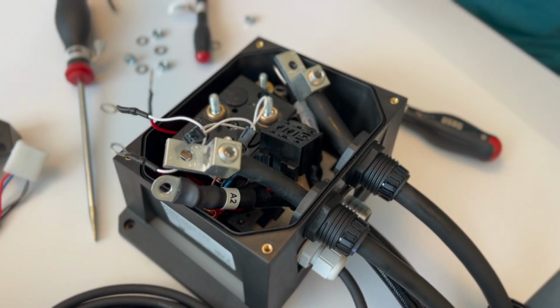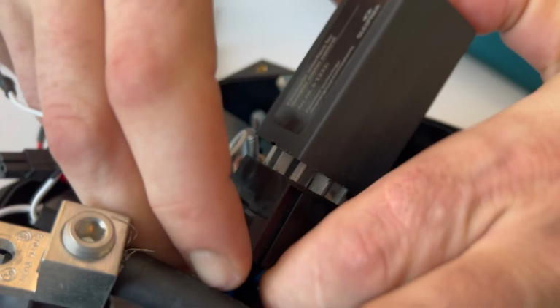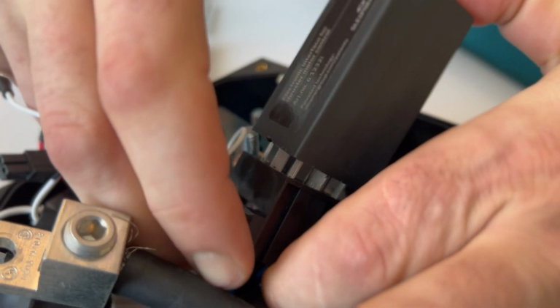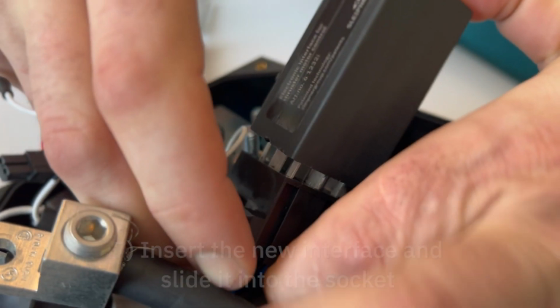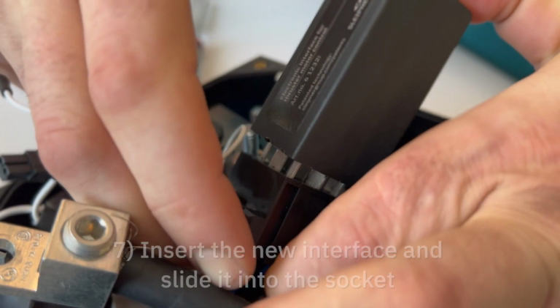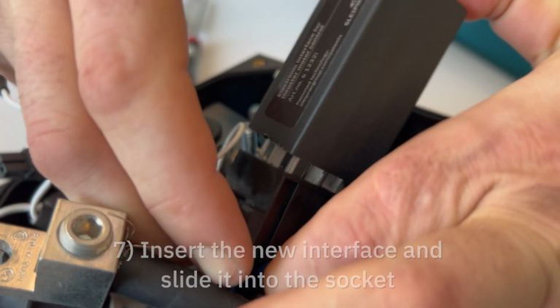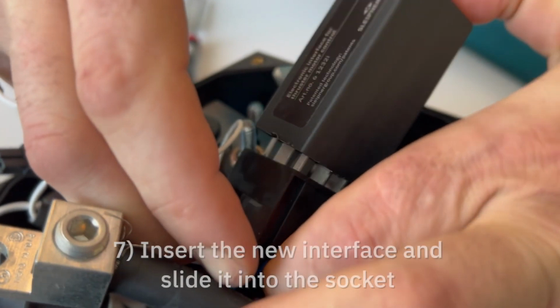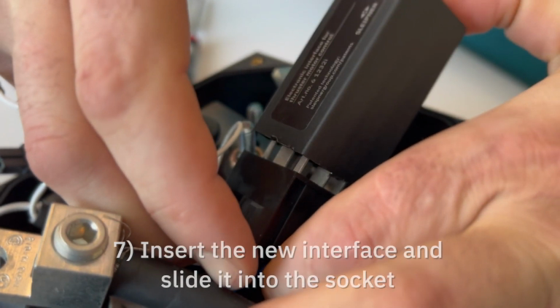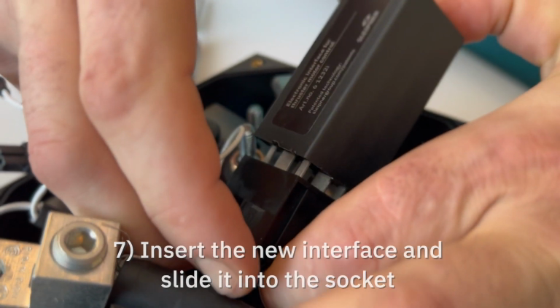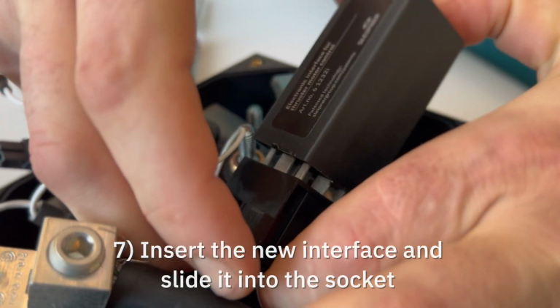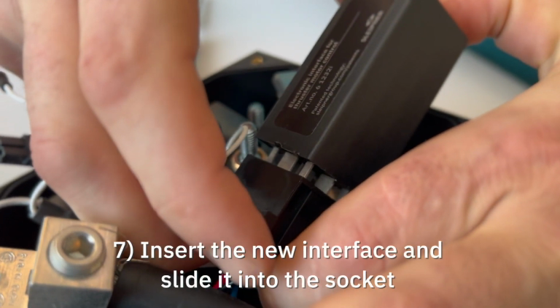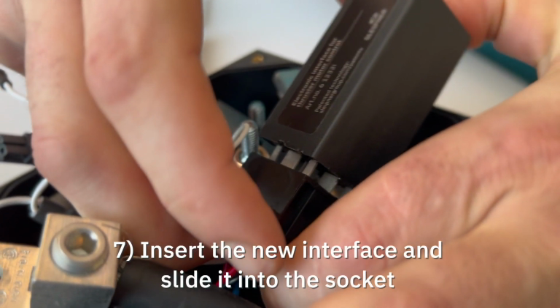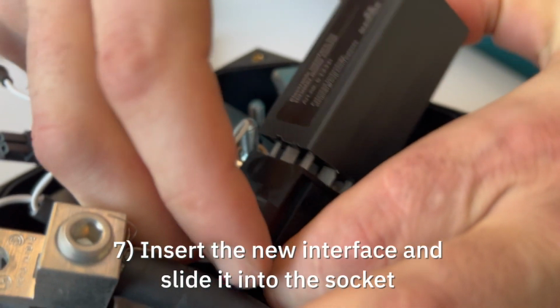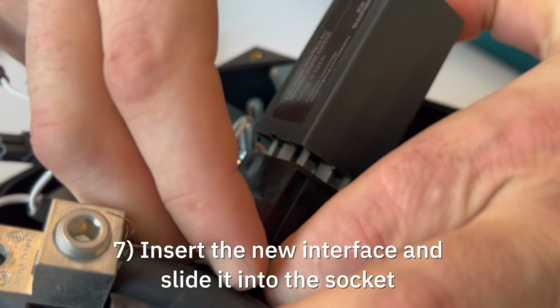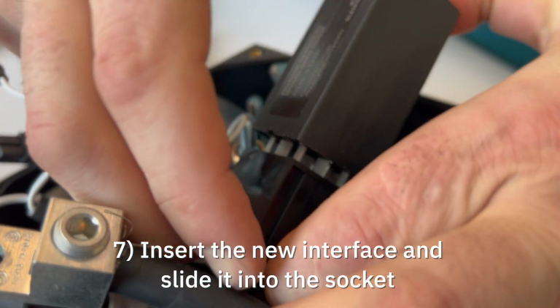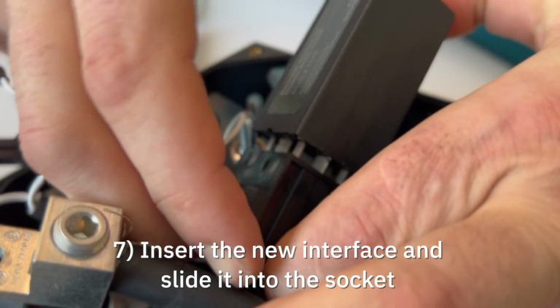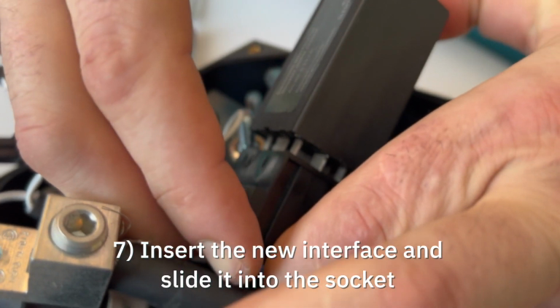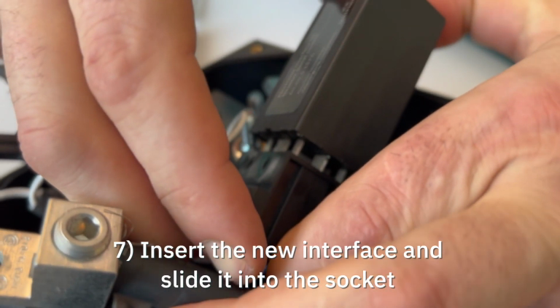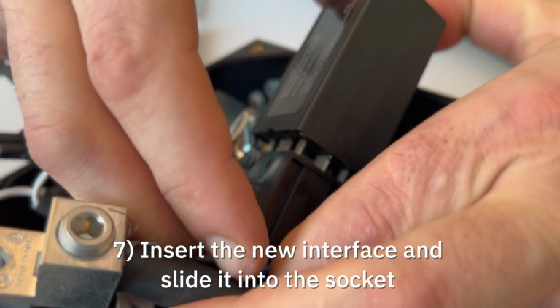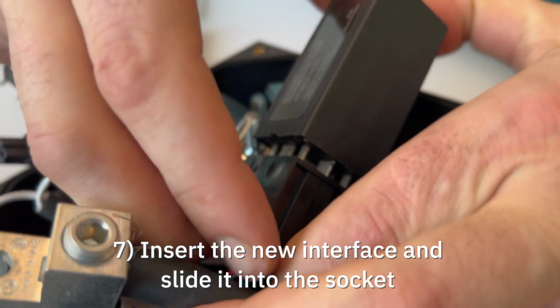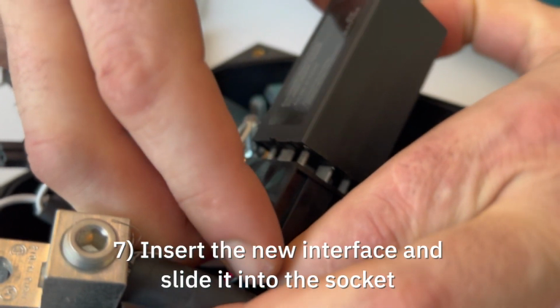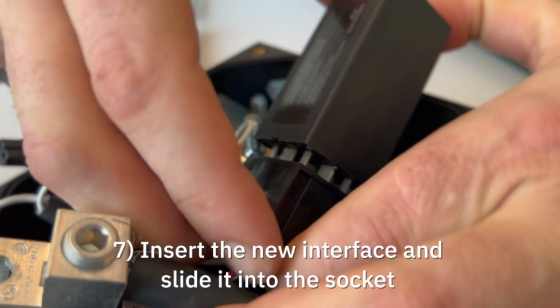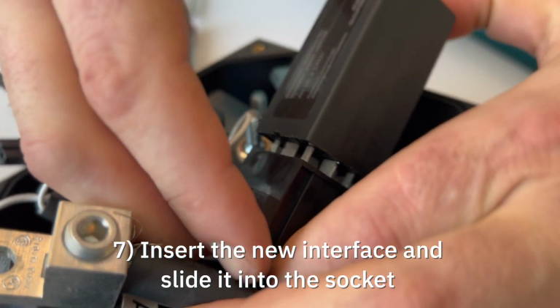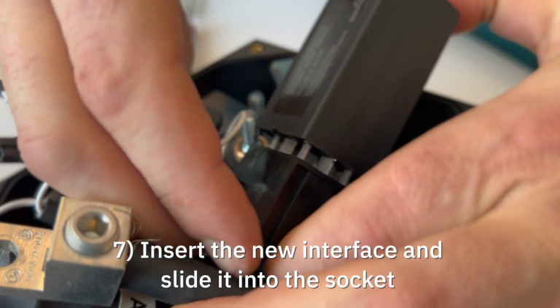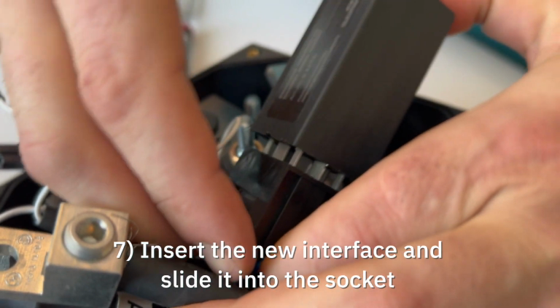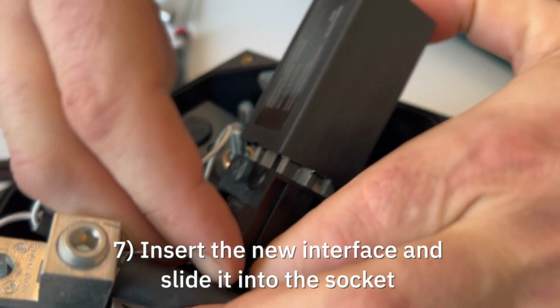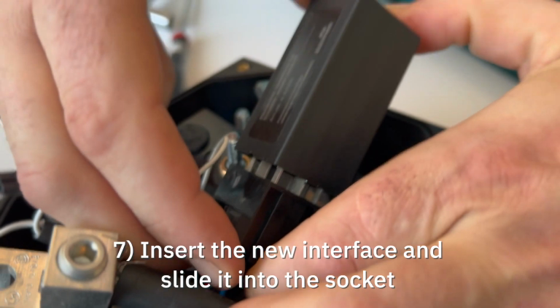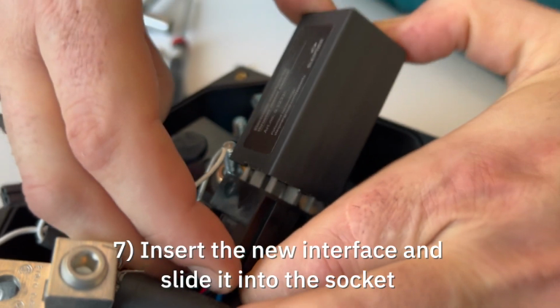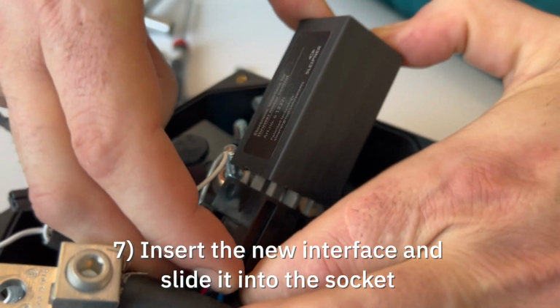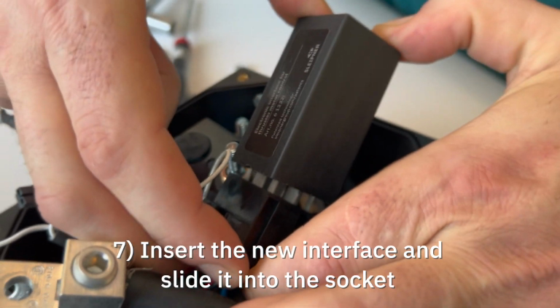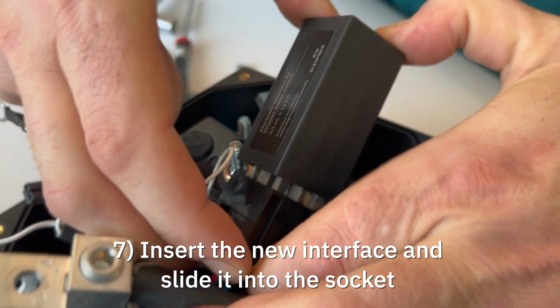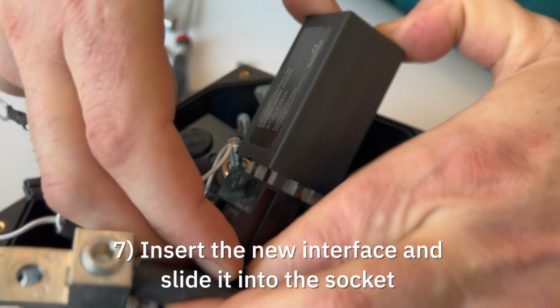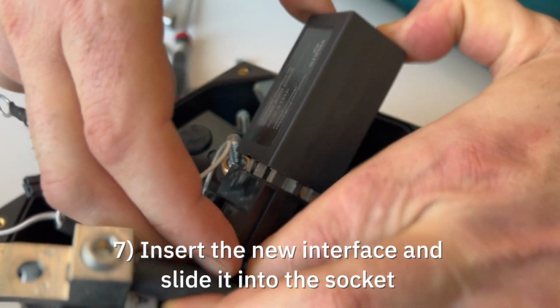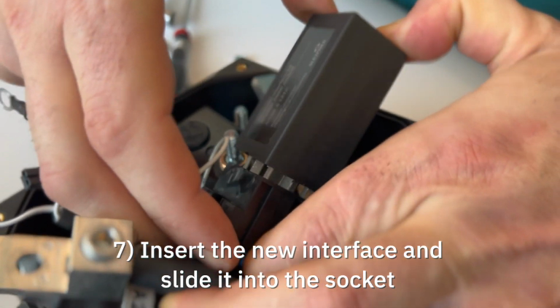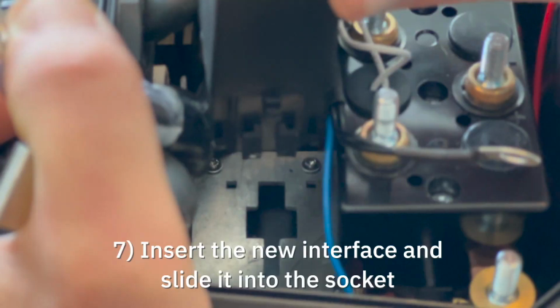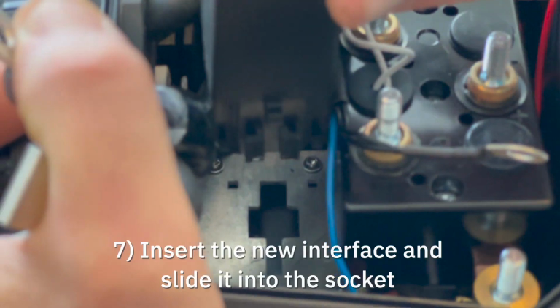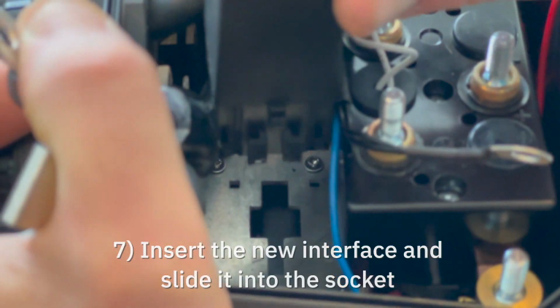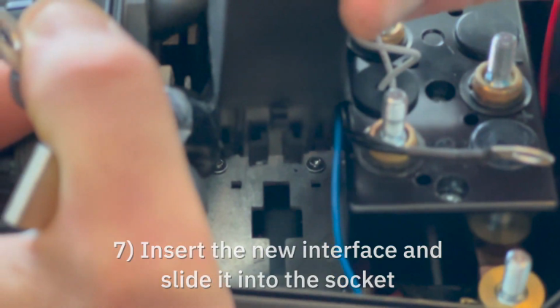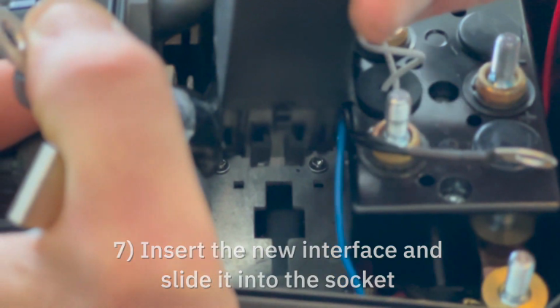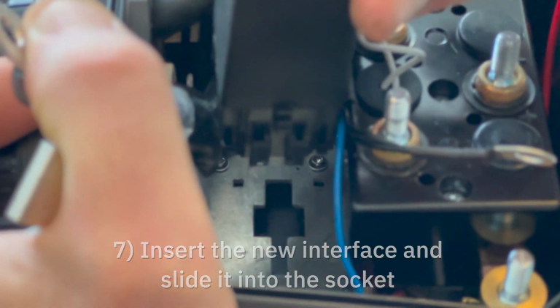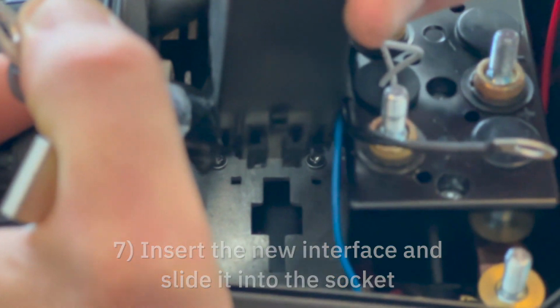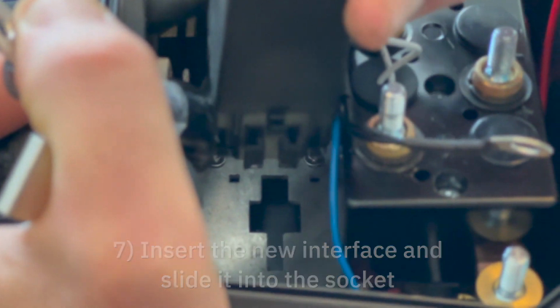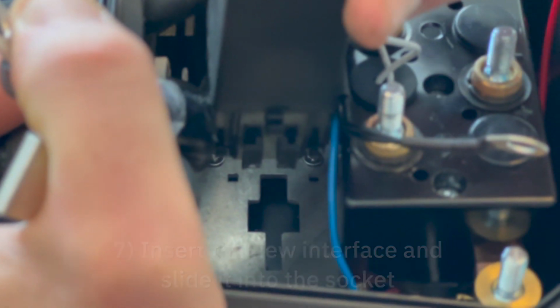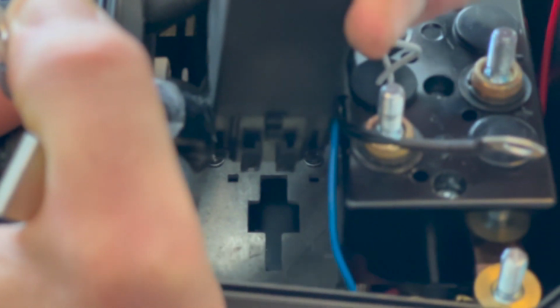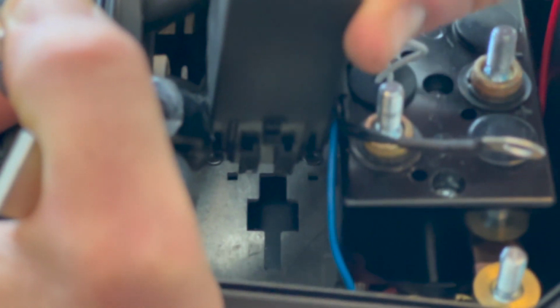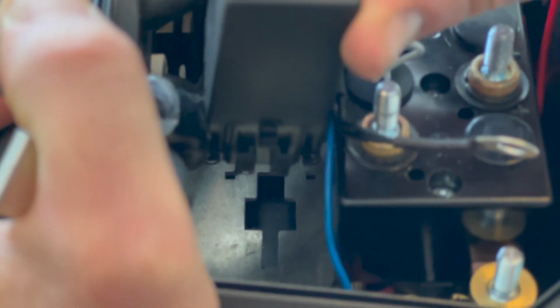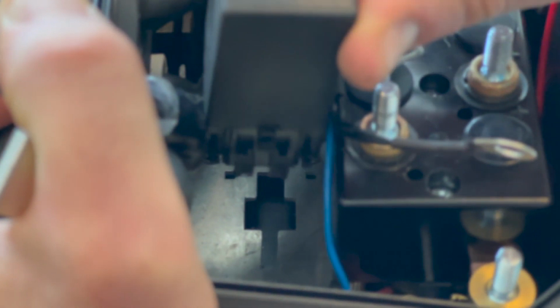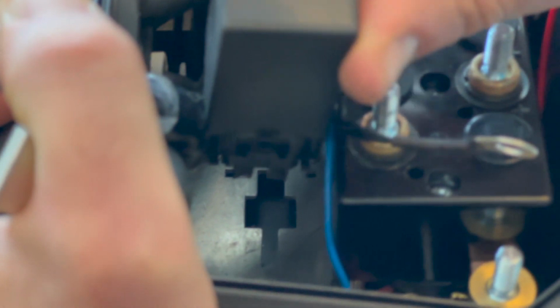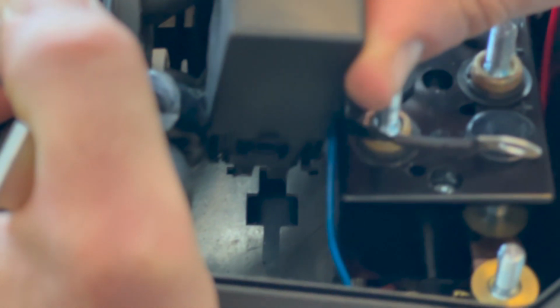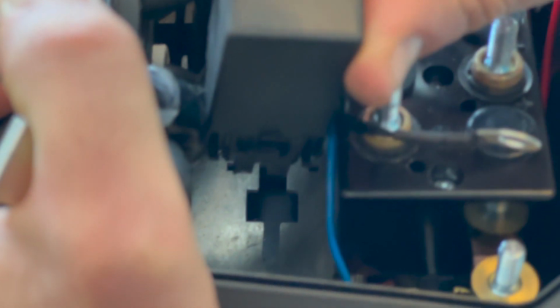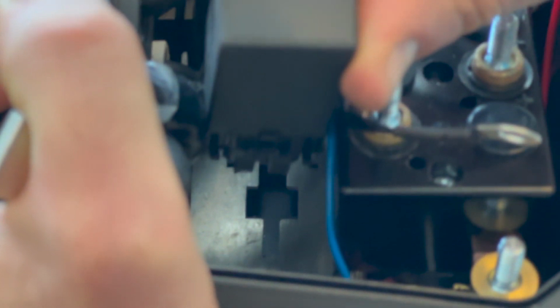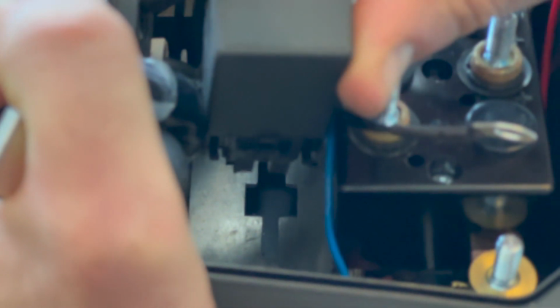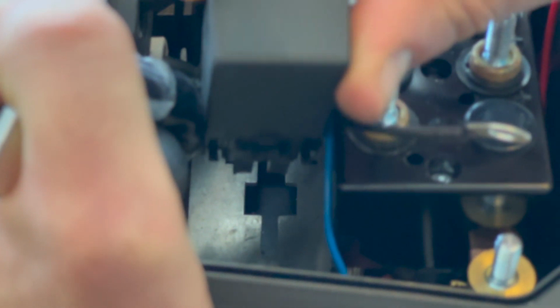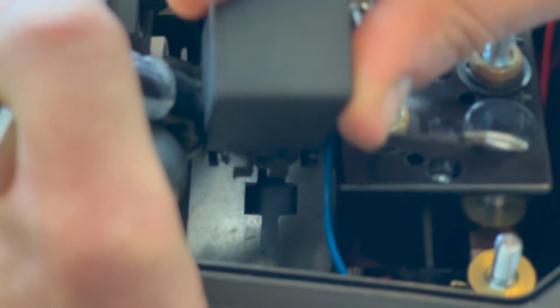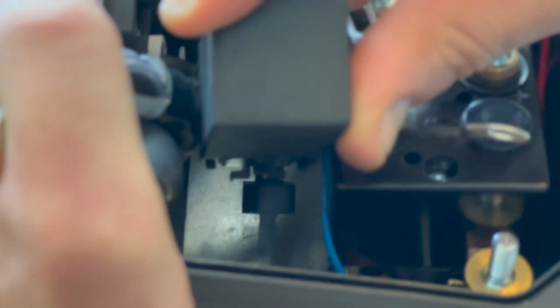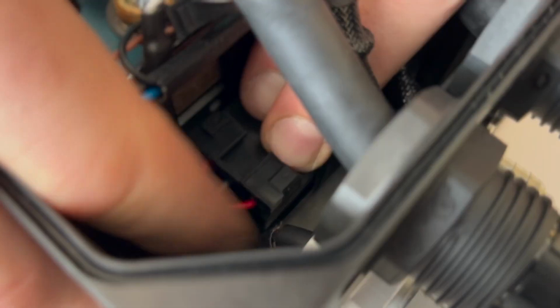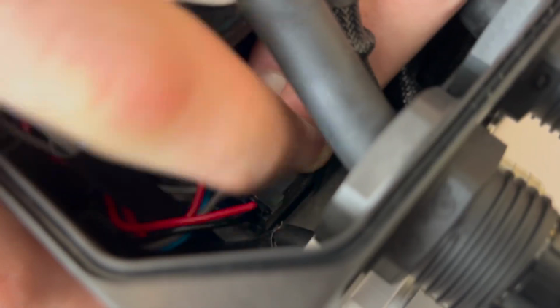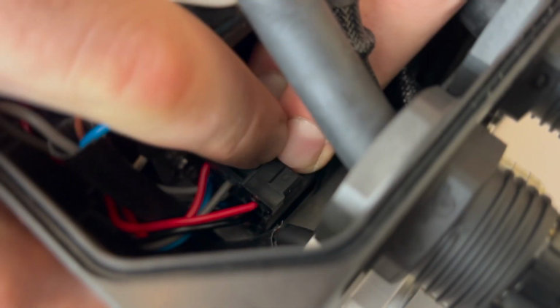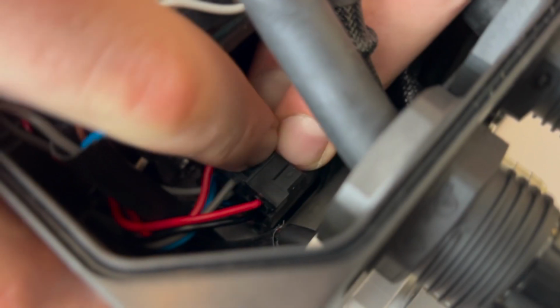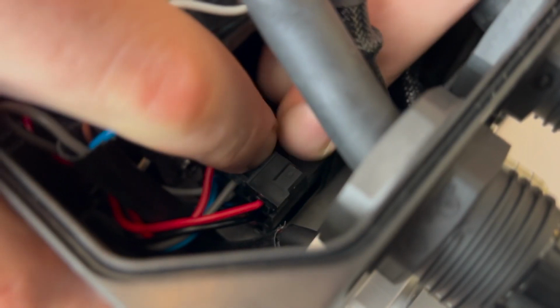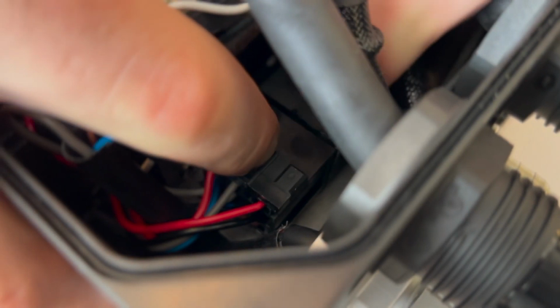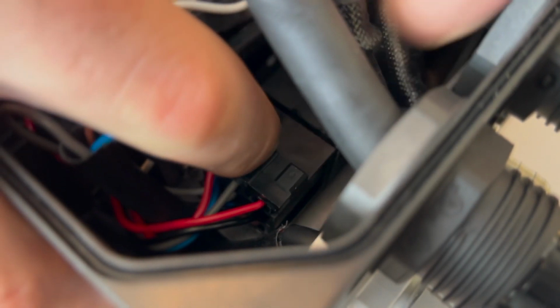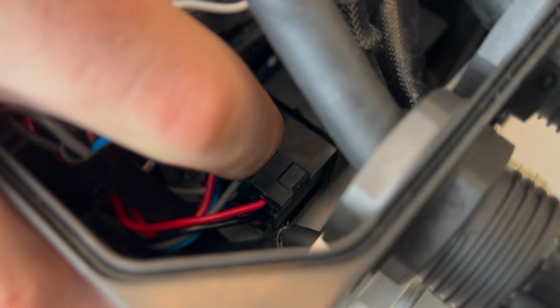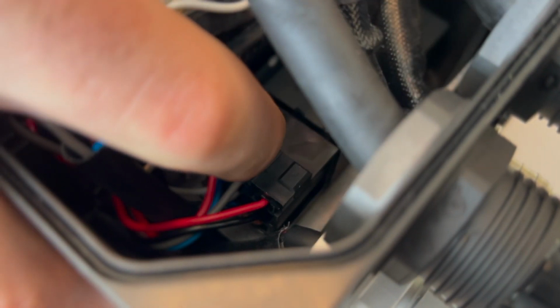Connect the replacement interface. Slide and insert the interface back into its bracket.